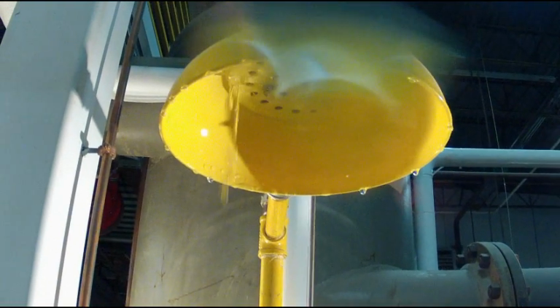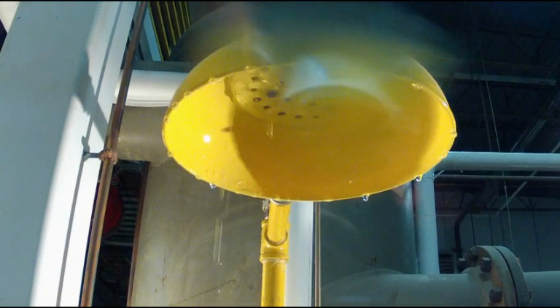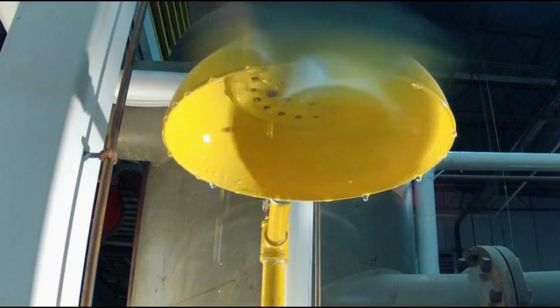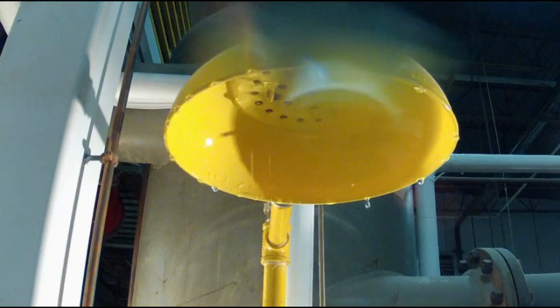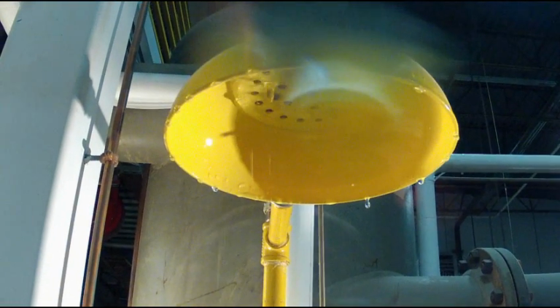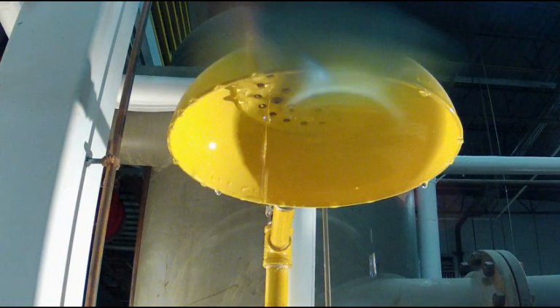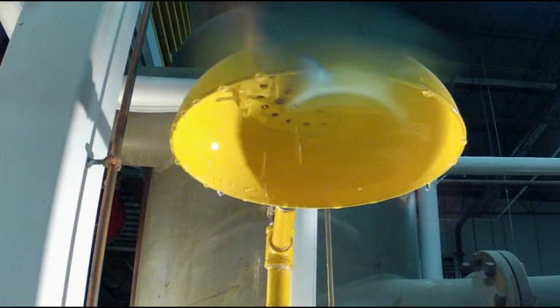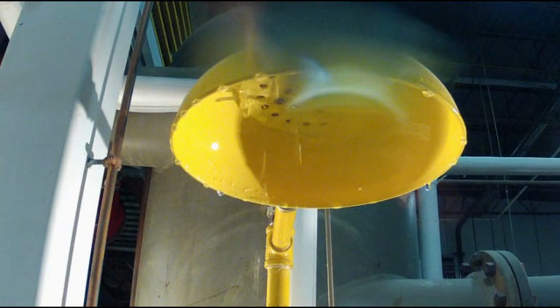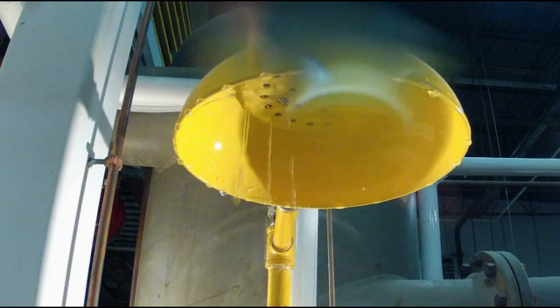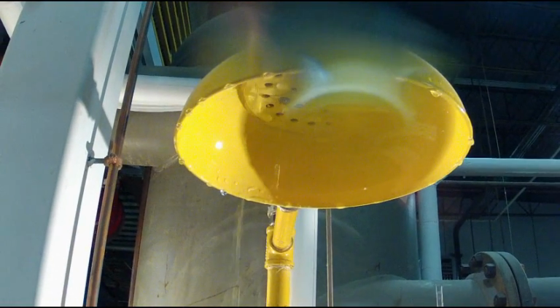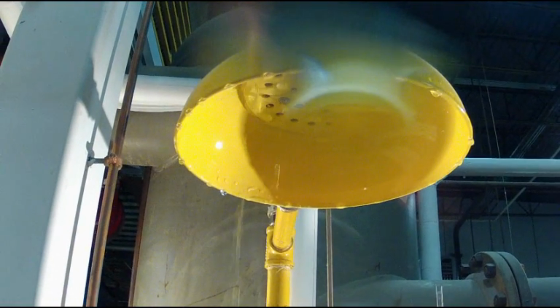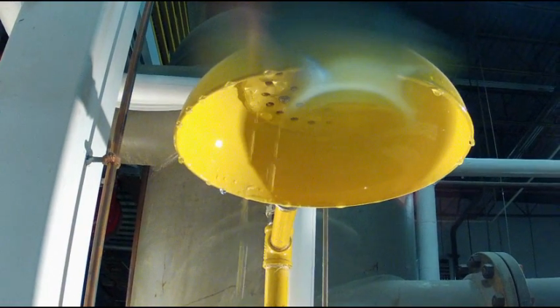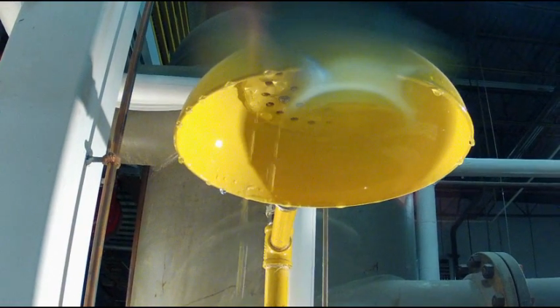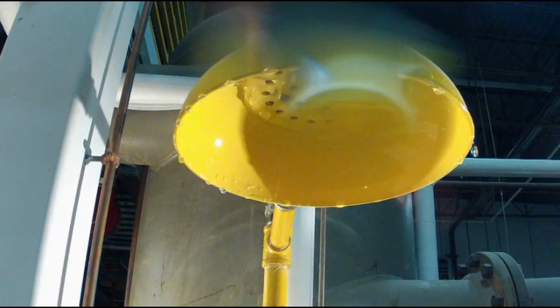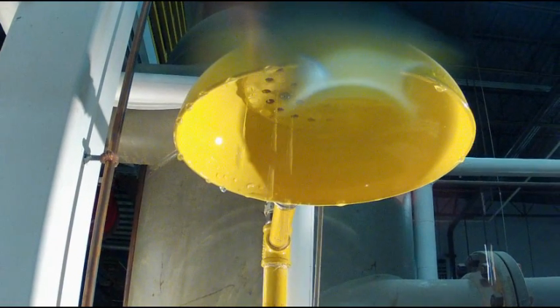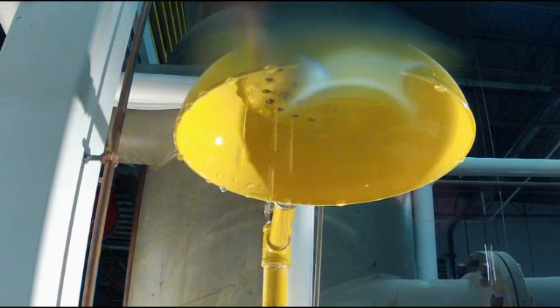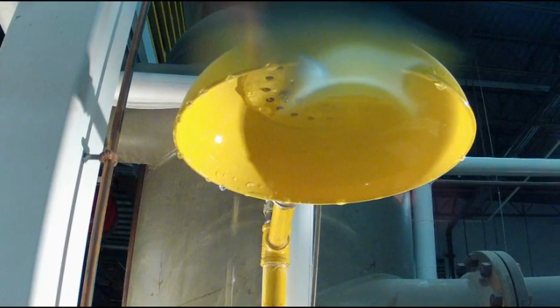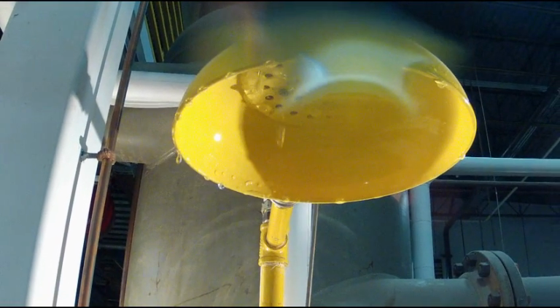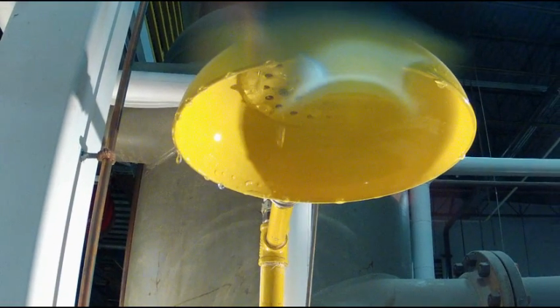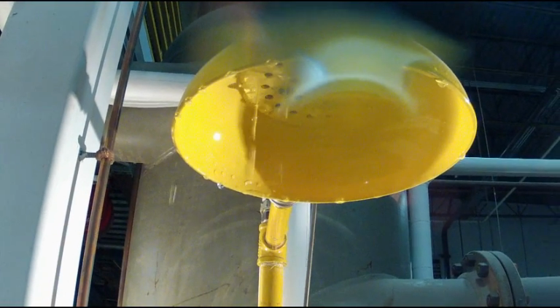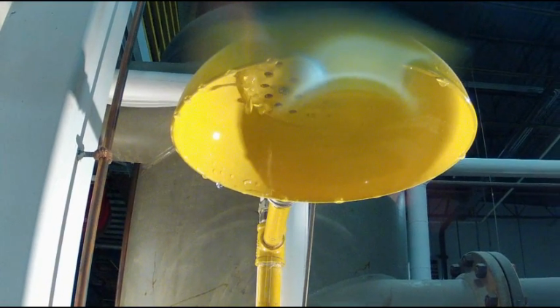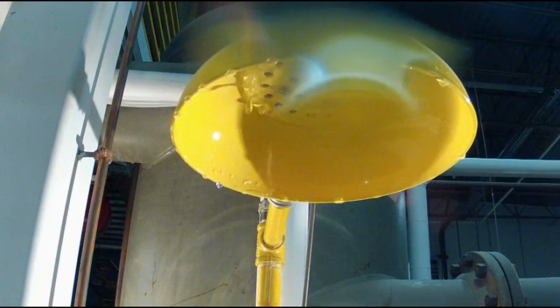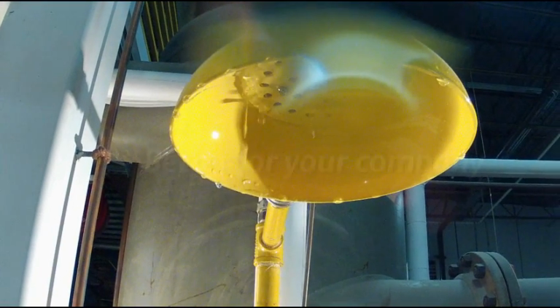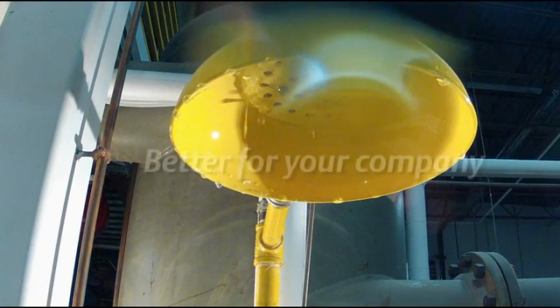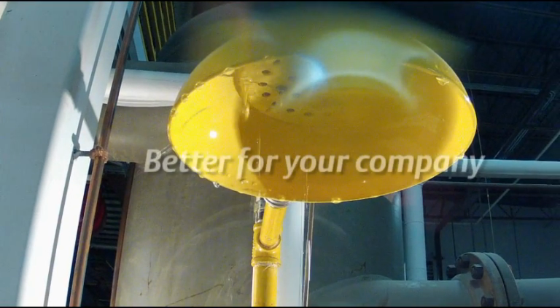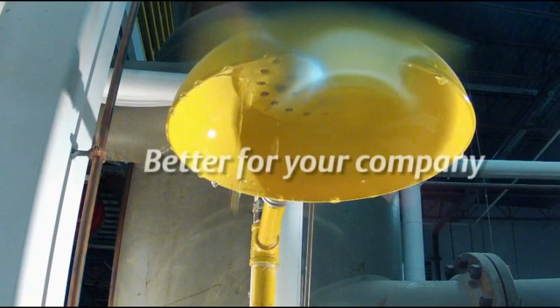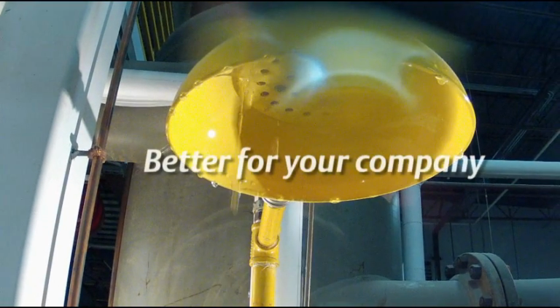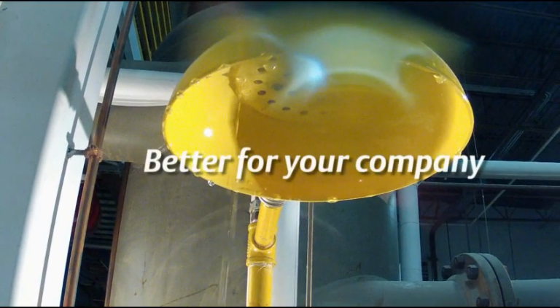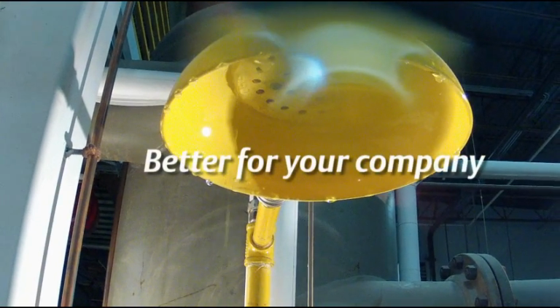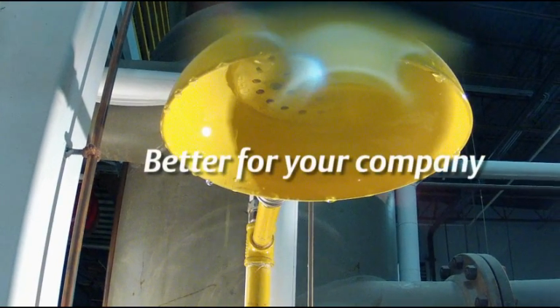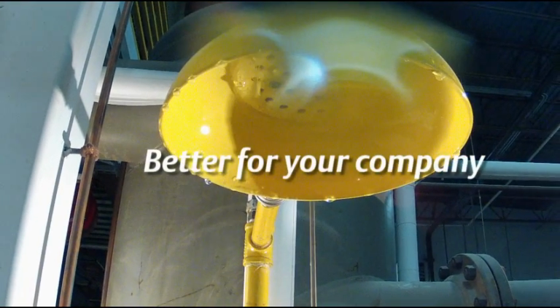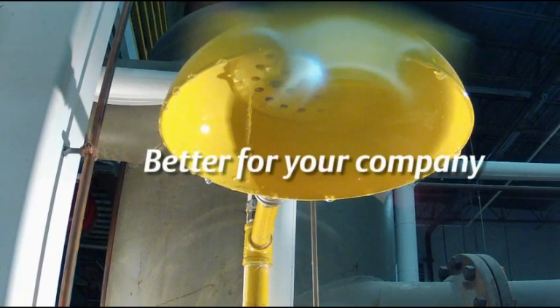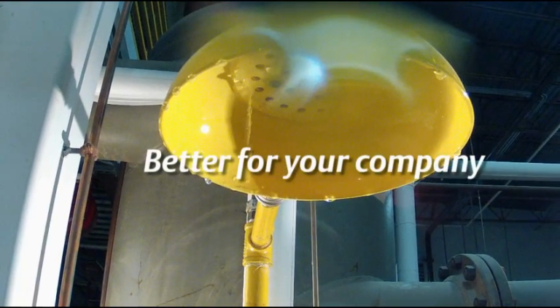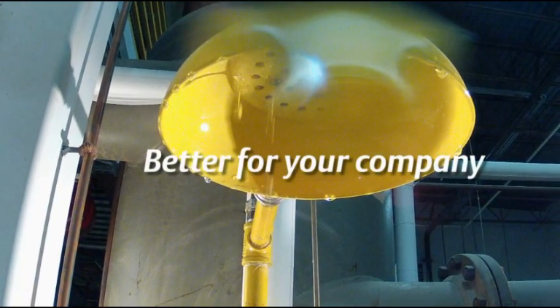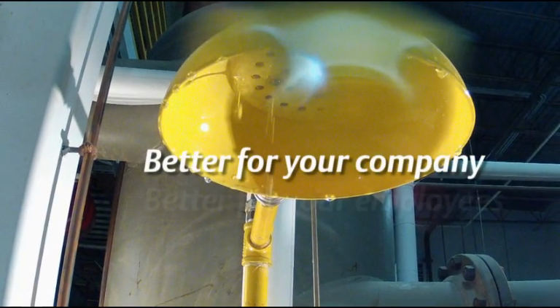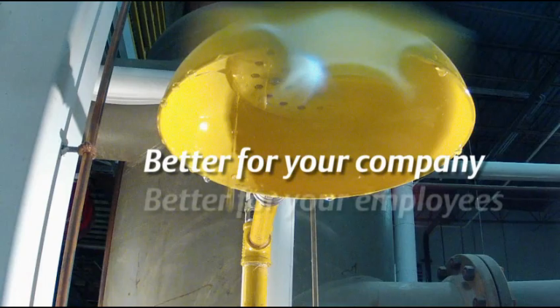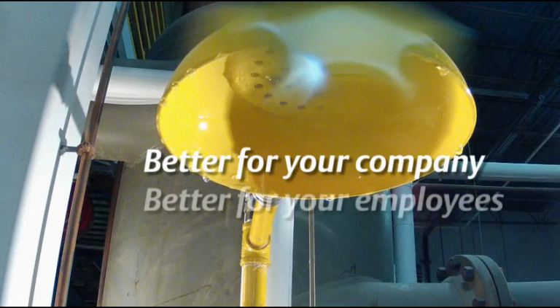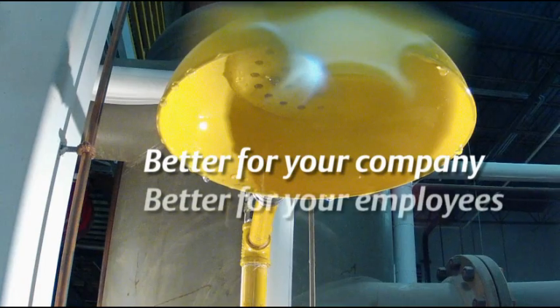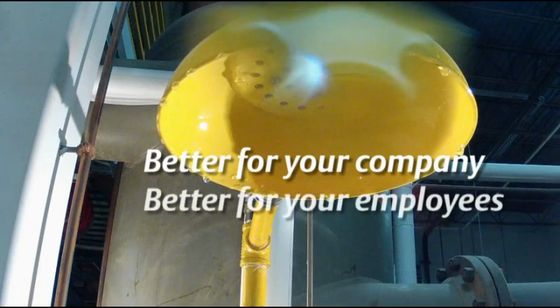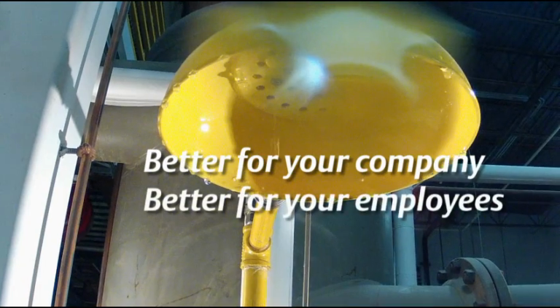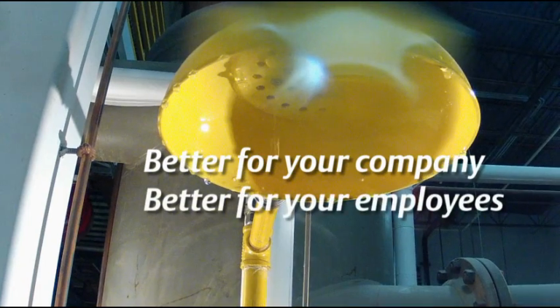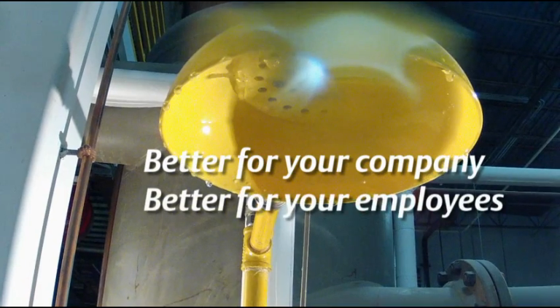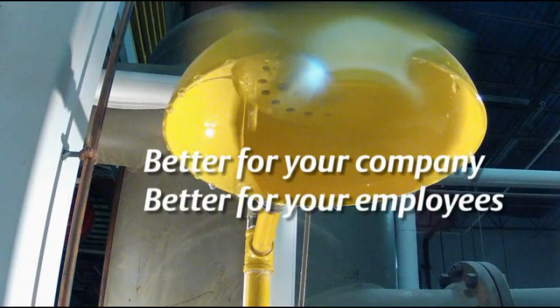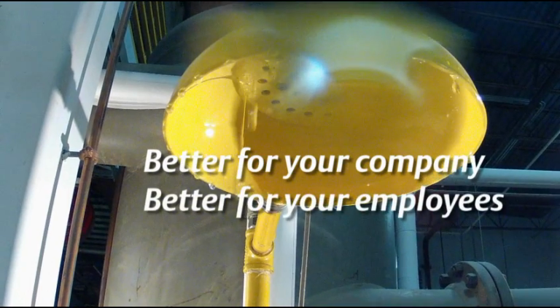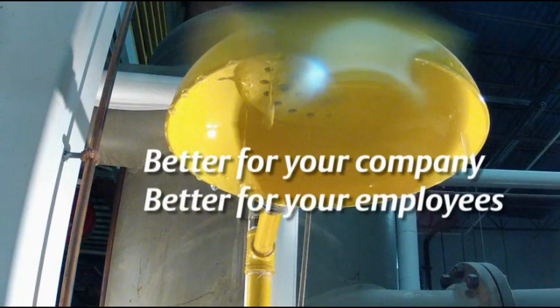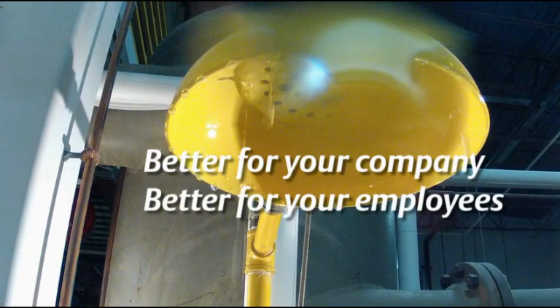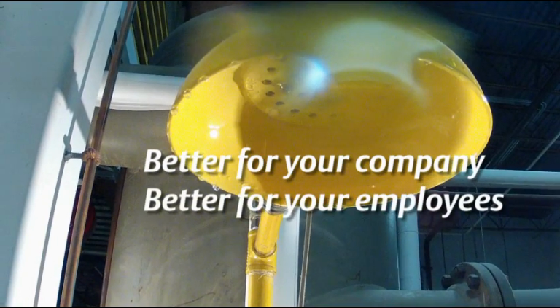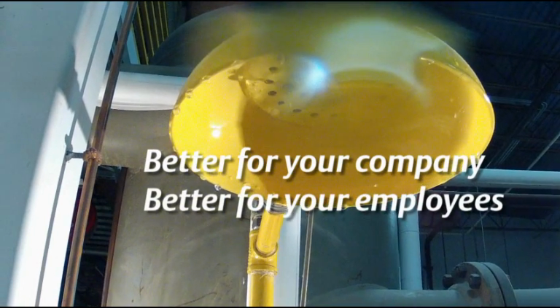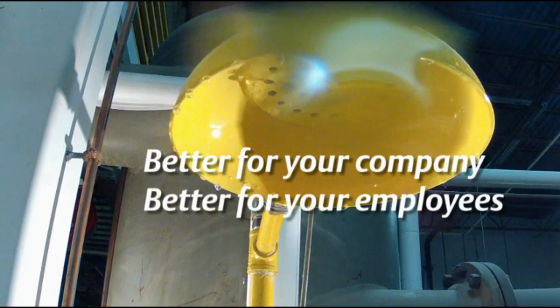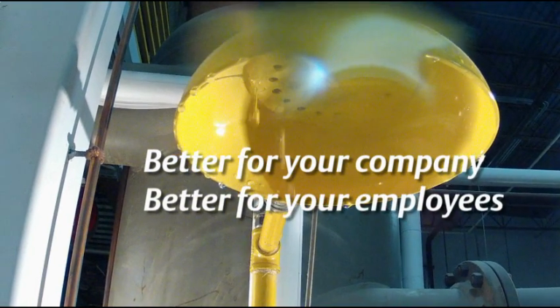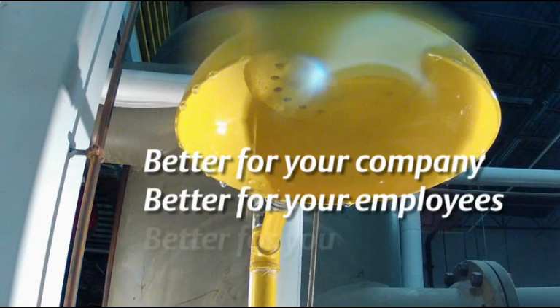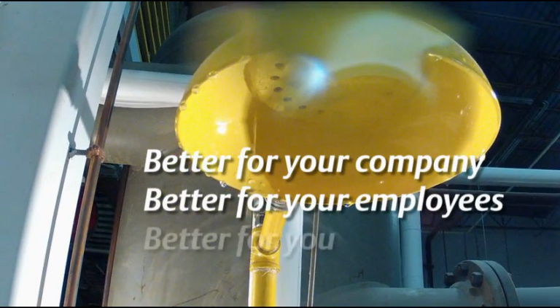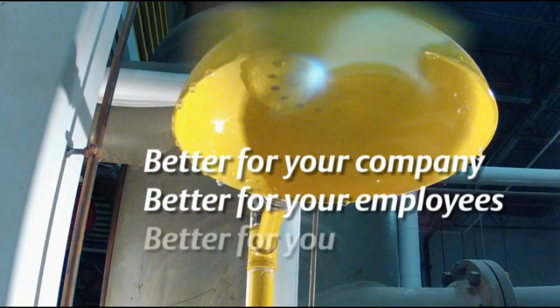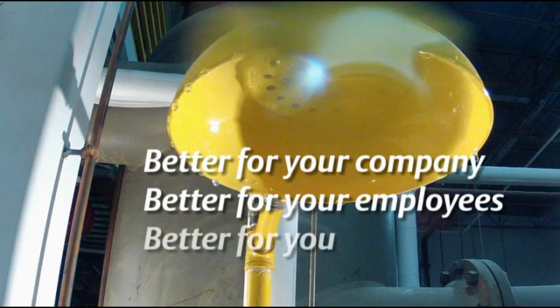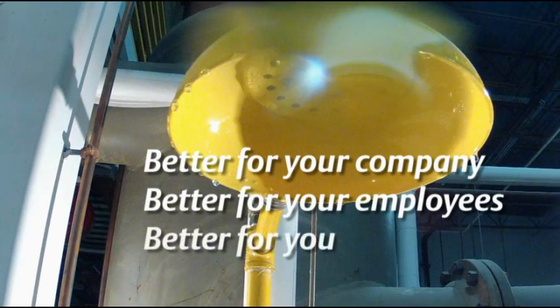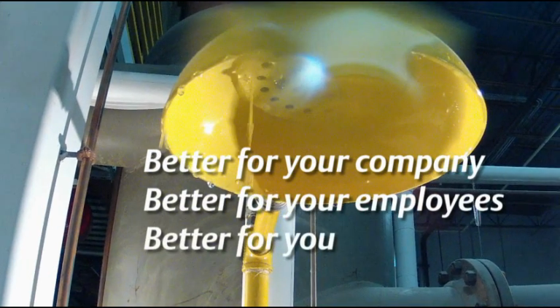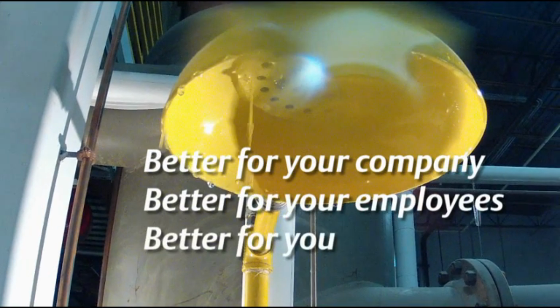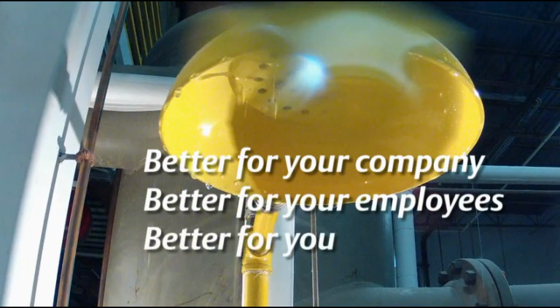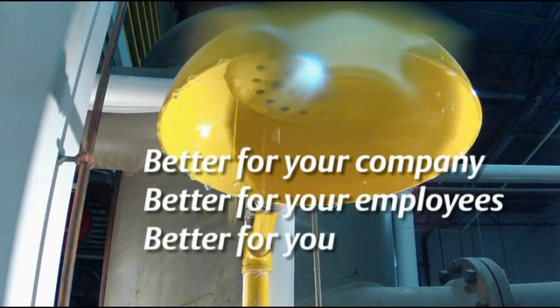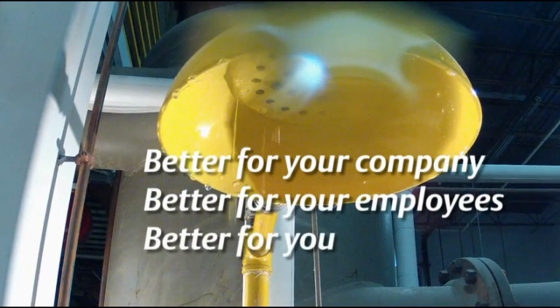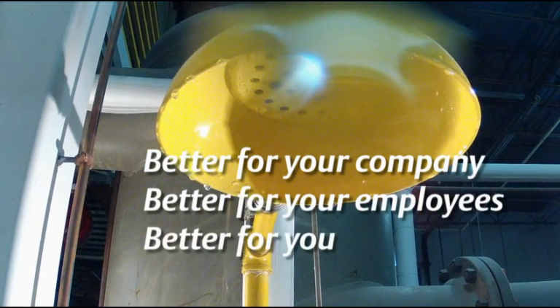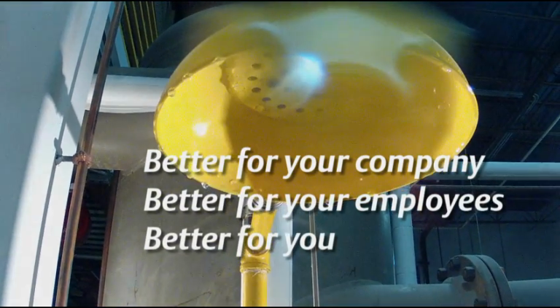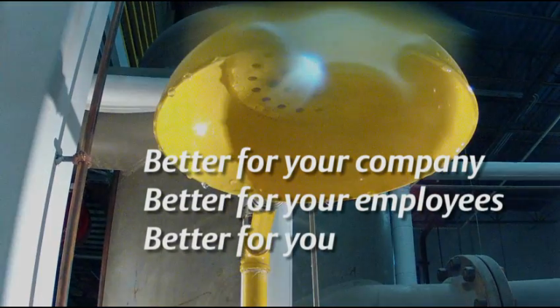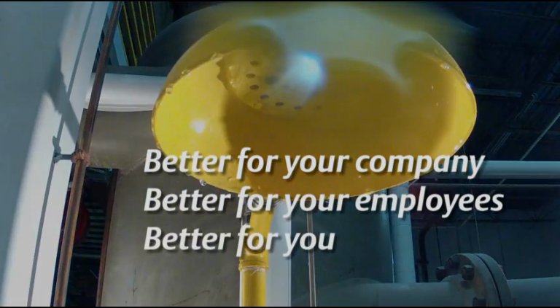Emerson Wireless Solutions. Better for your company. Better for your employees. And better for you.